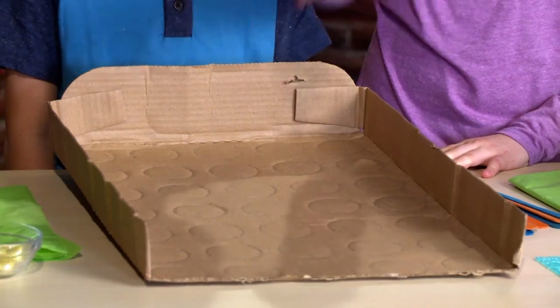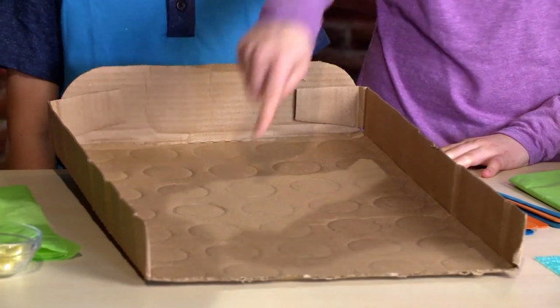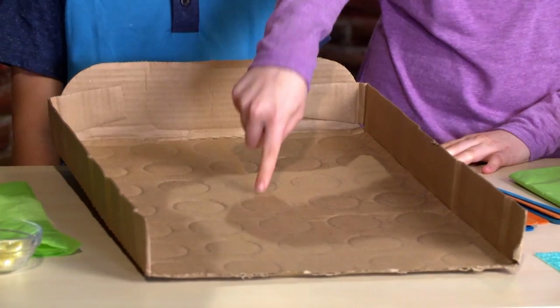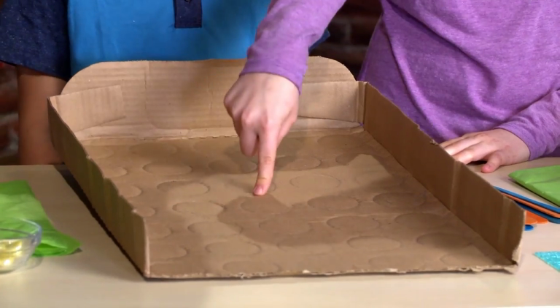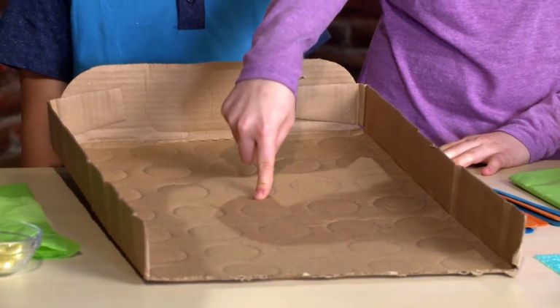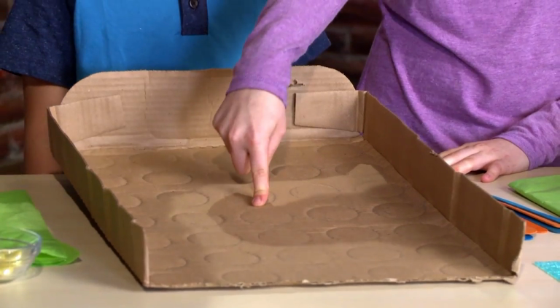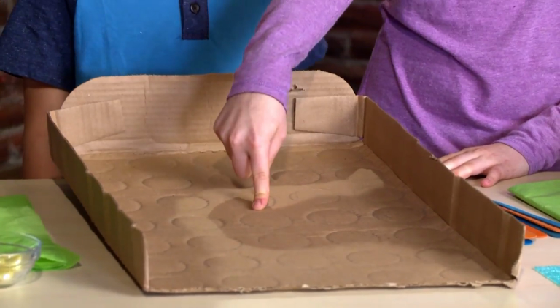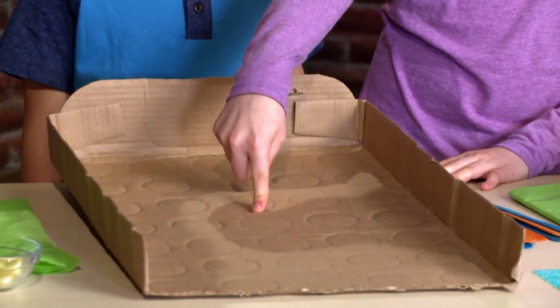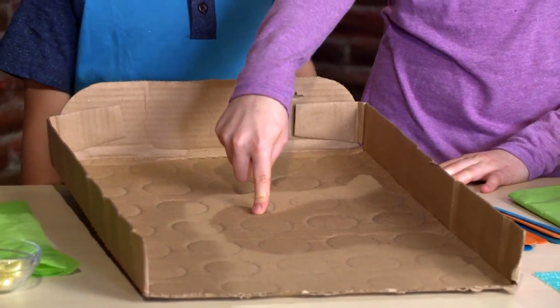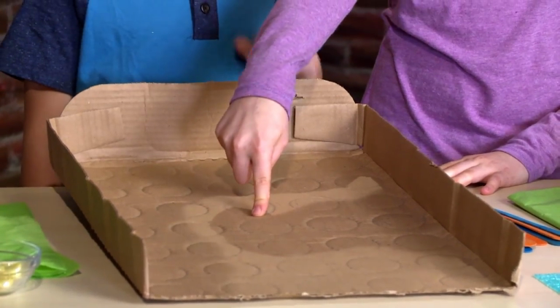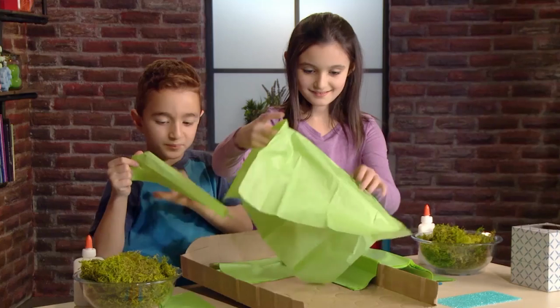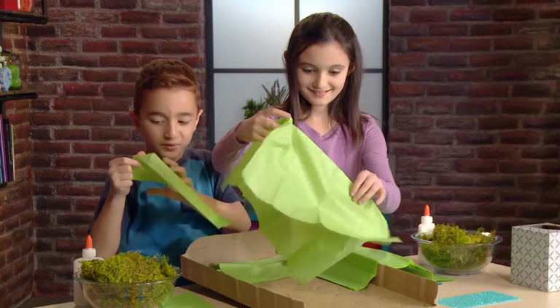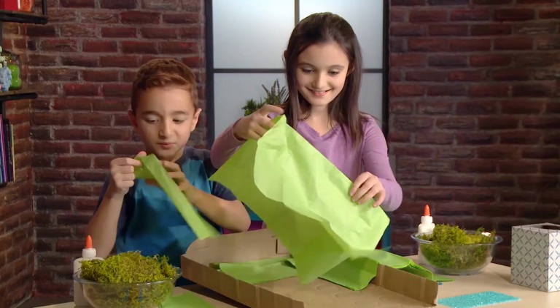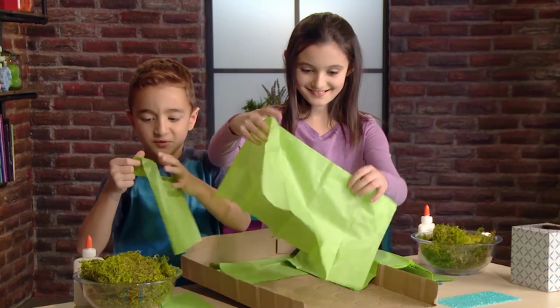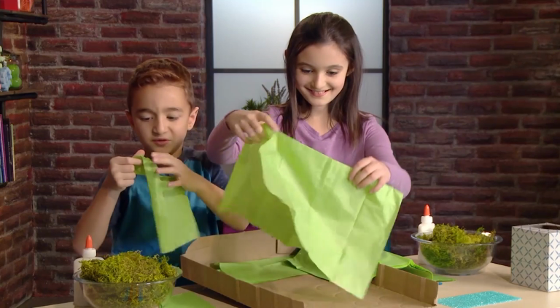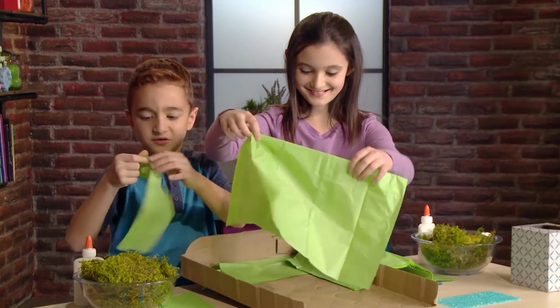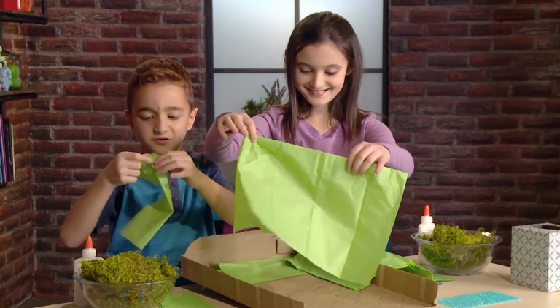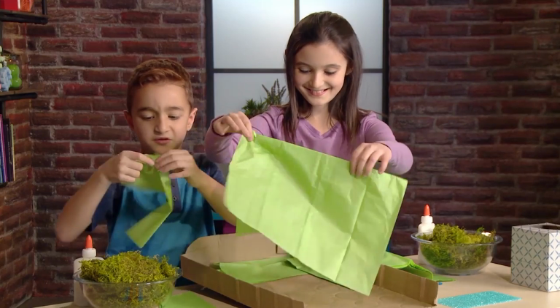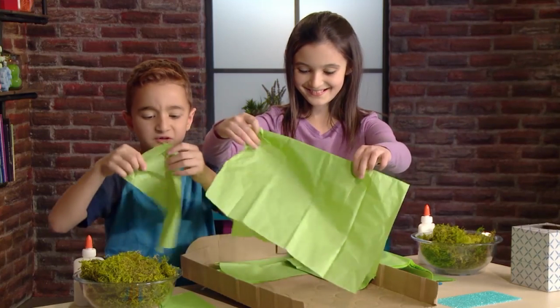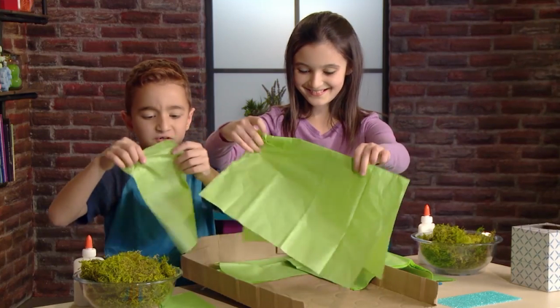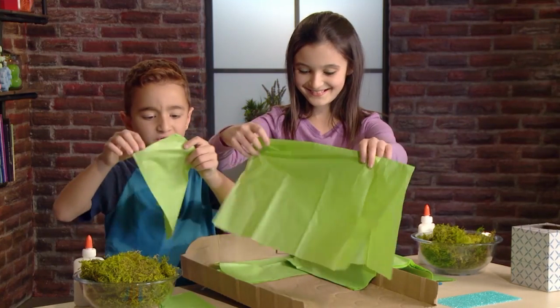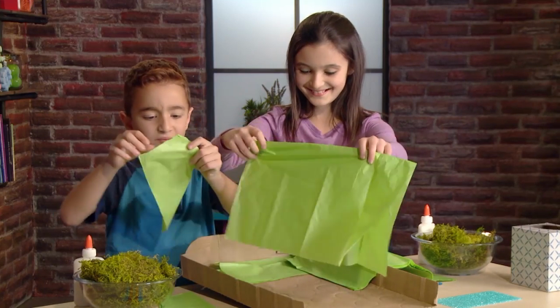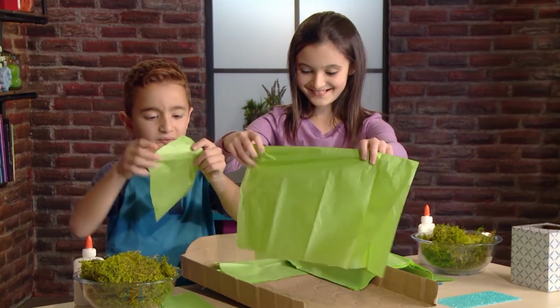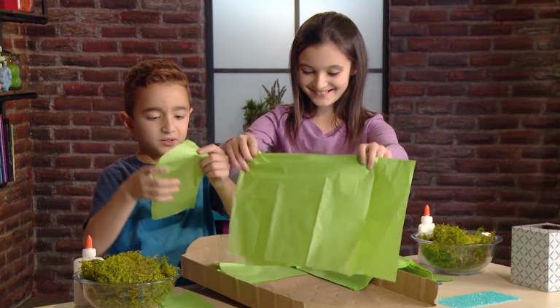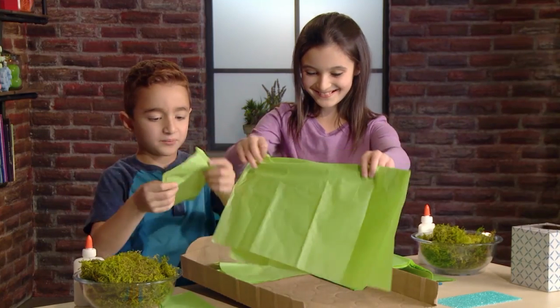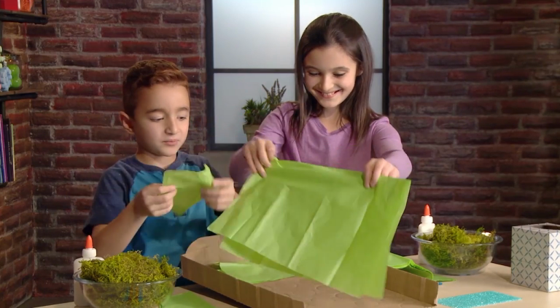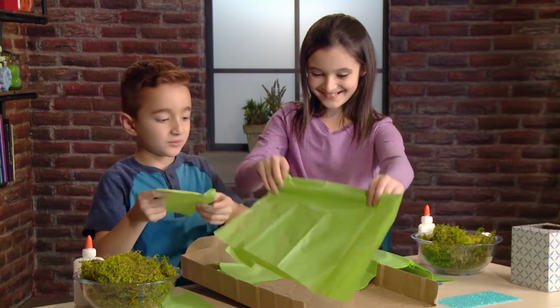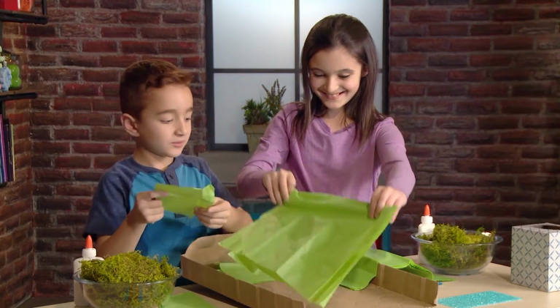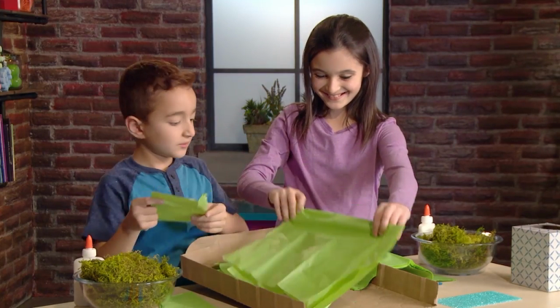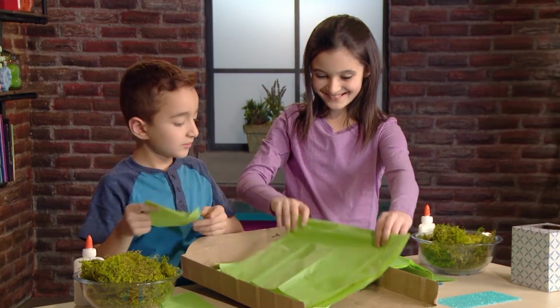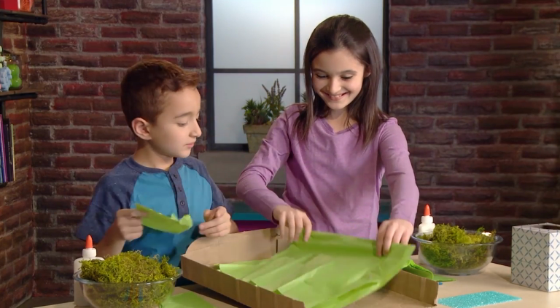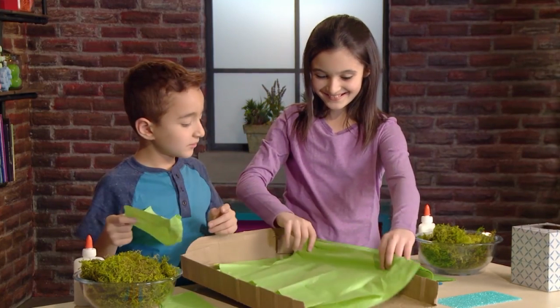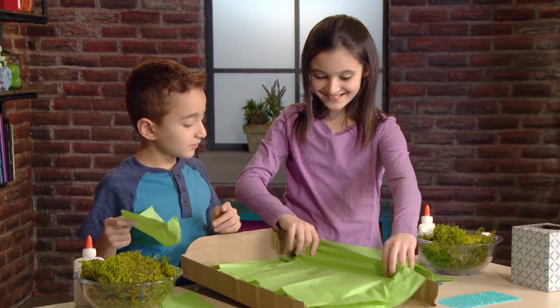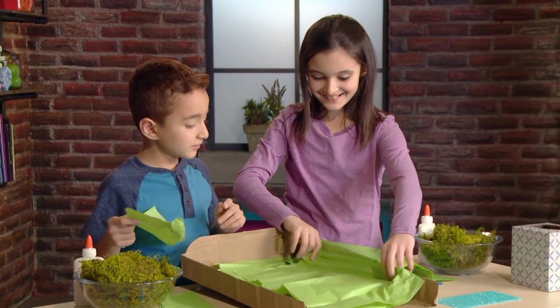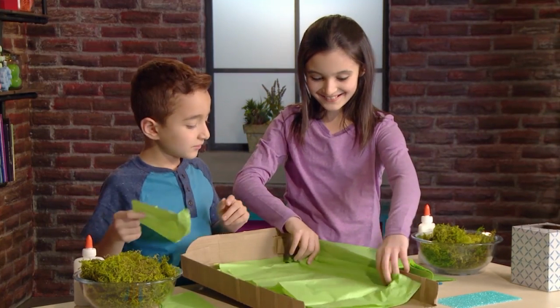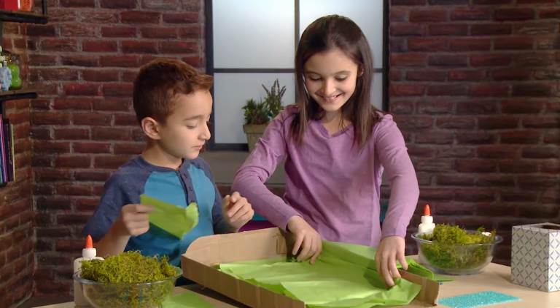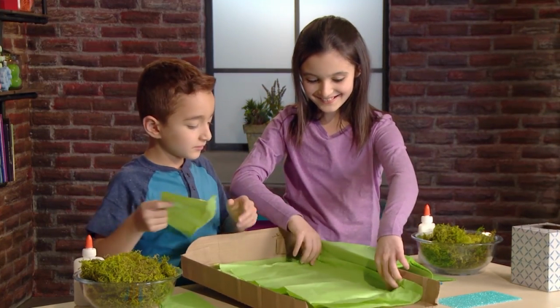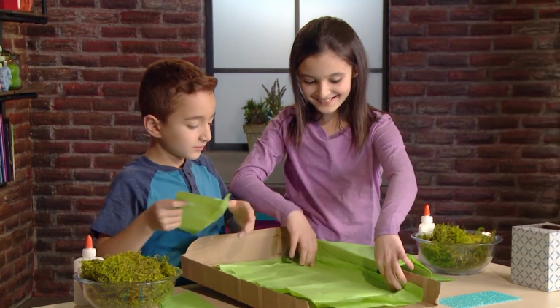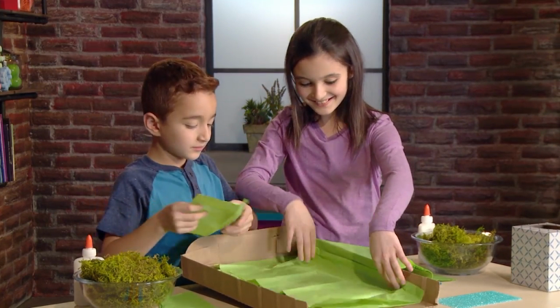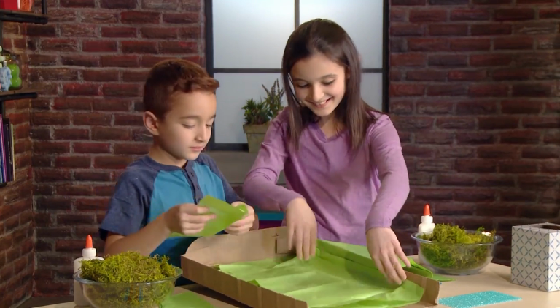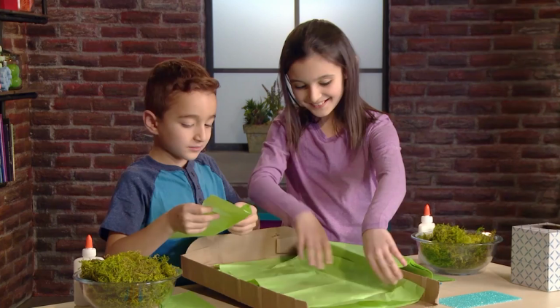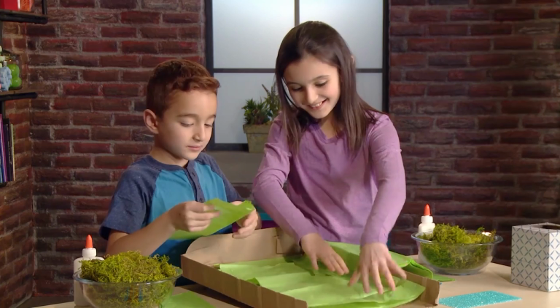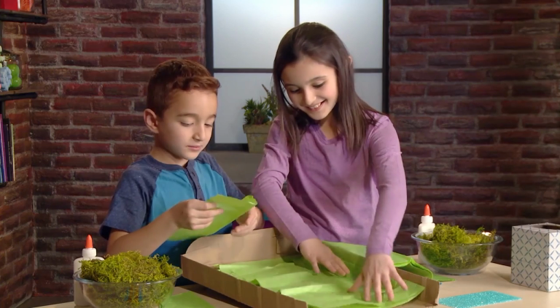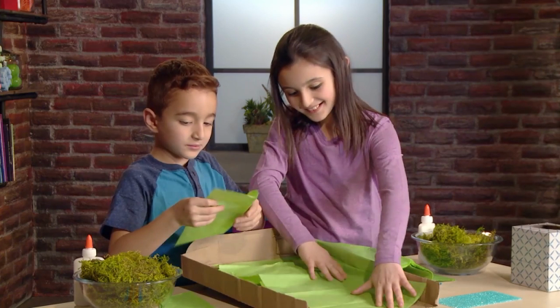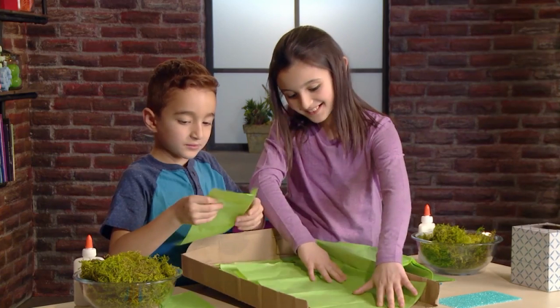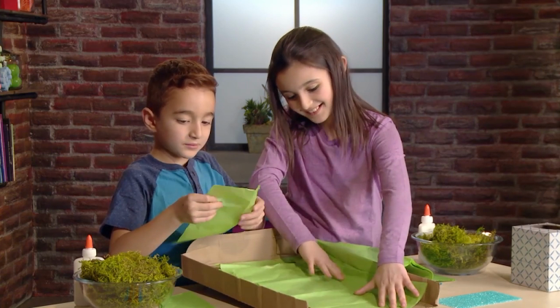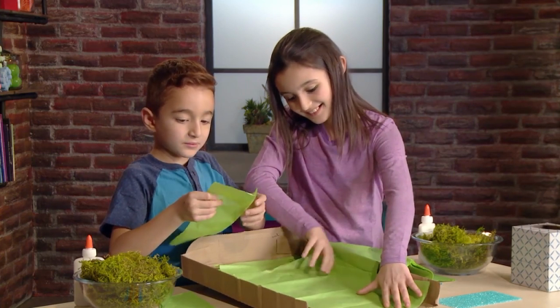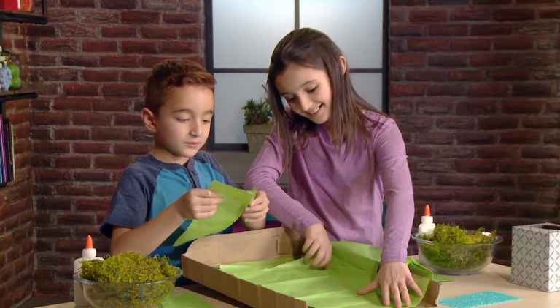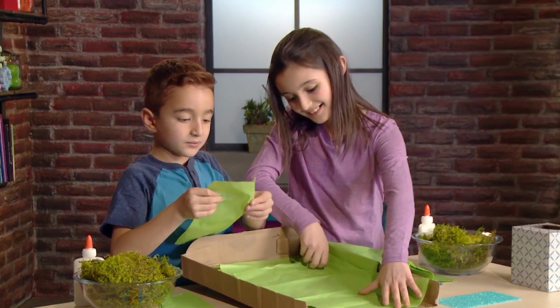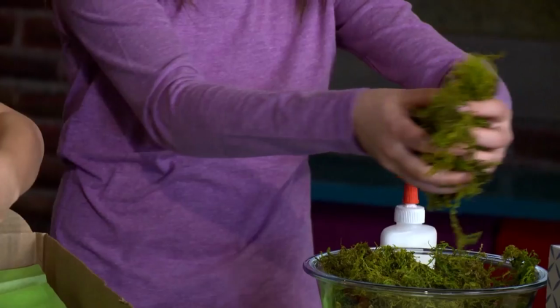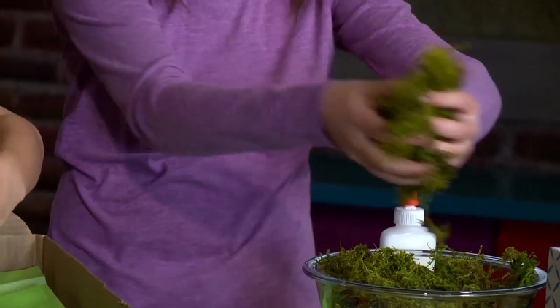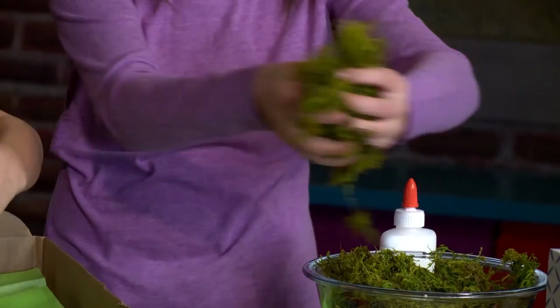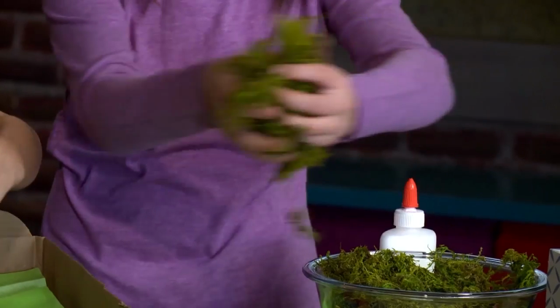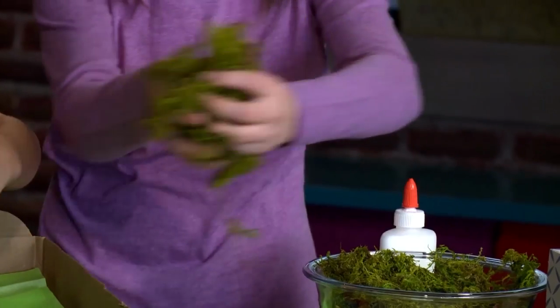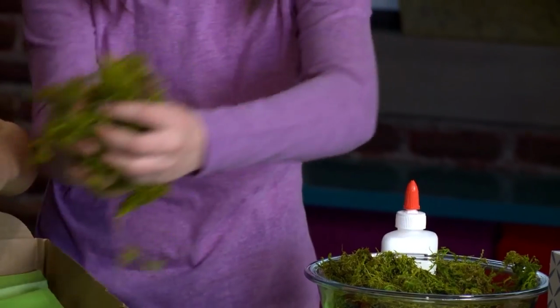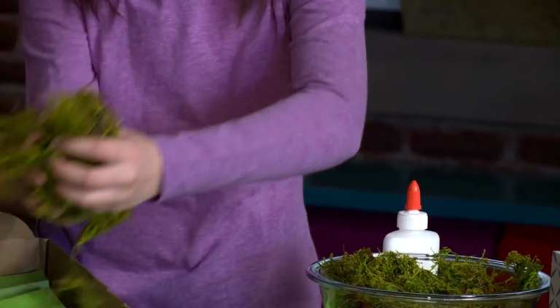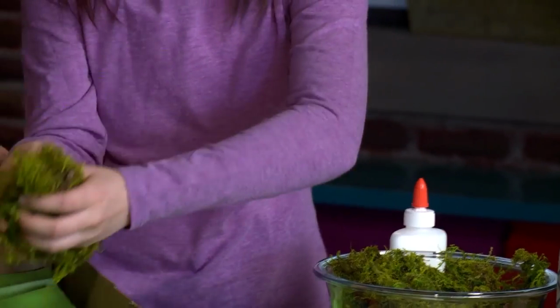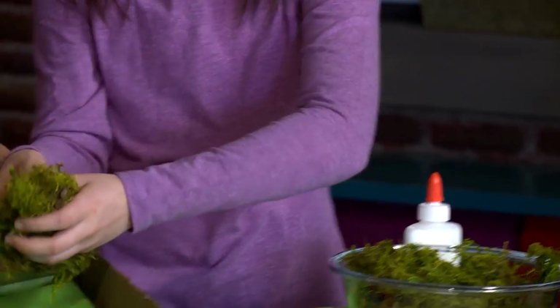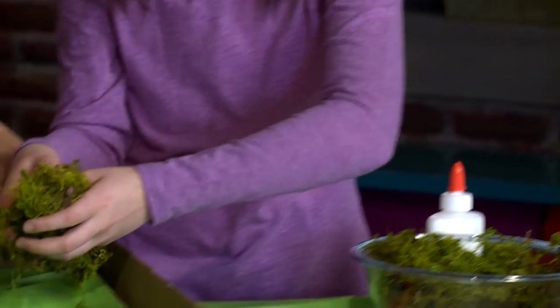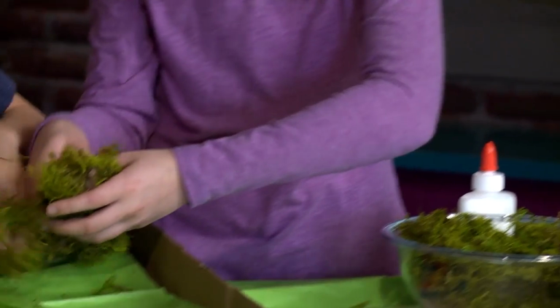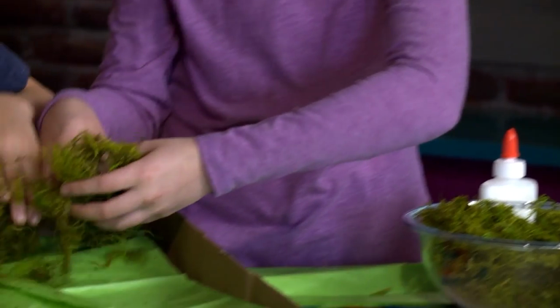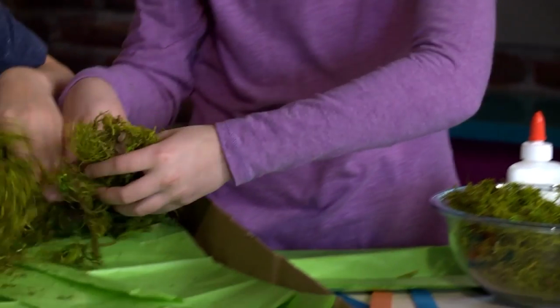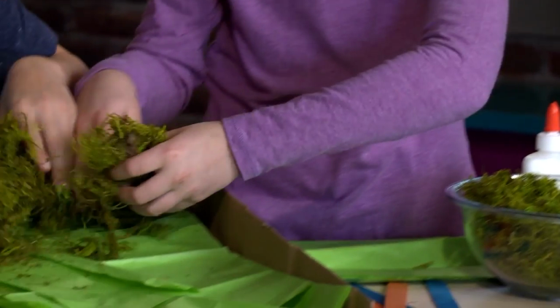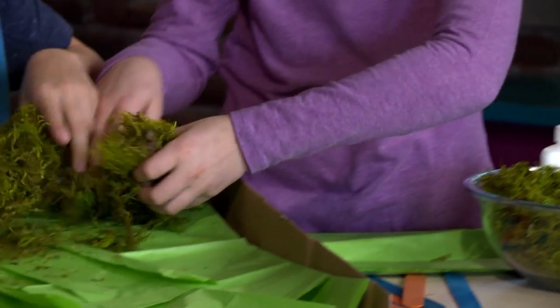Container. Pick a container big enough to fit your monster house and room for a garden. Add grass and dirt.